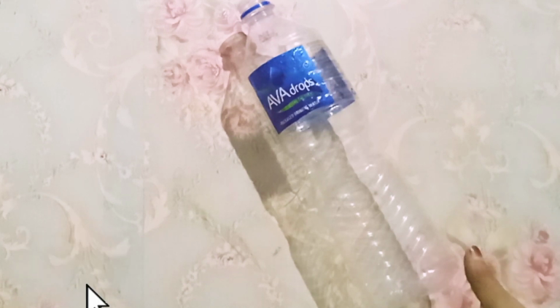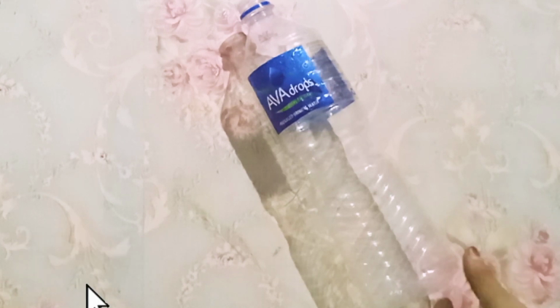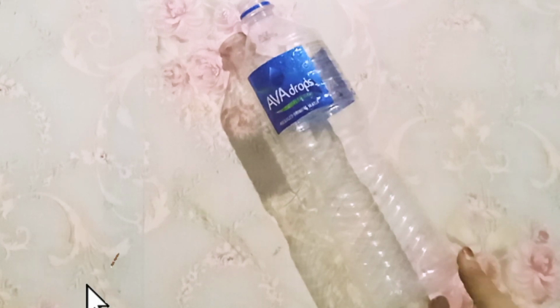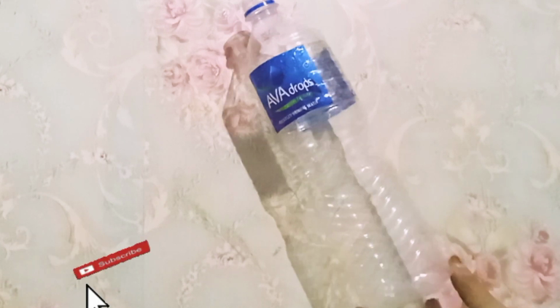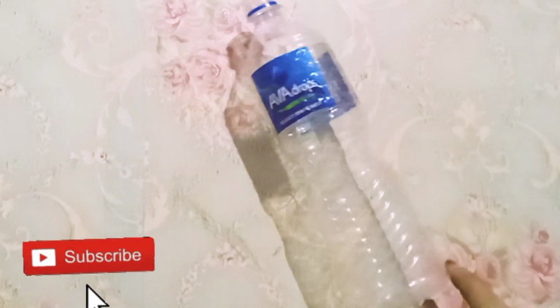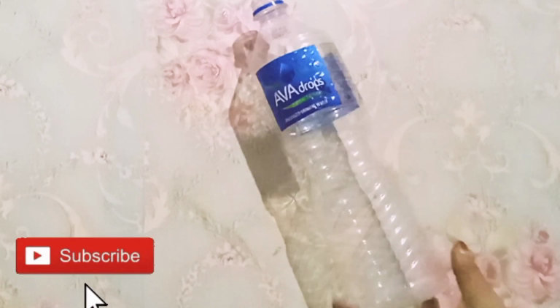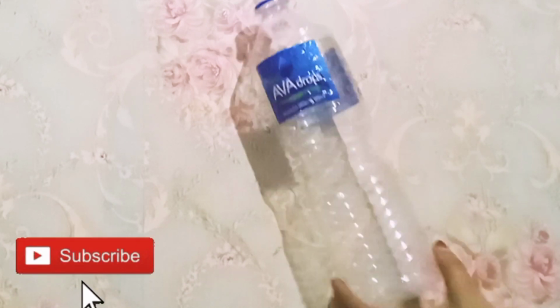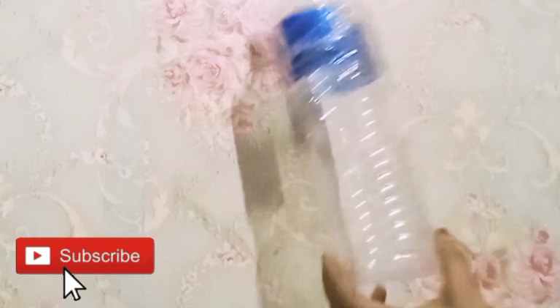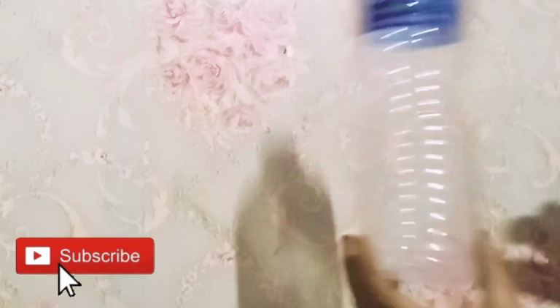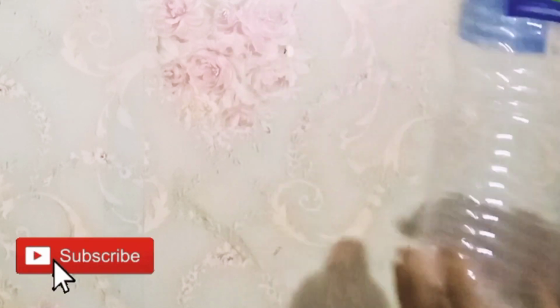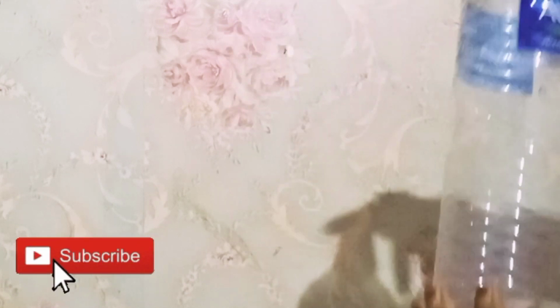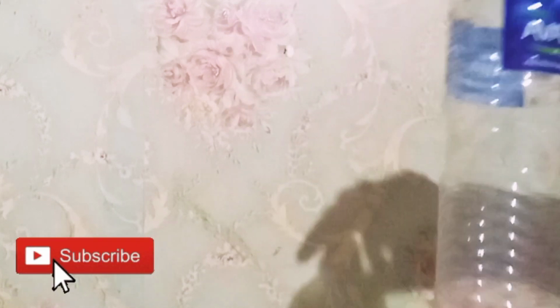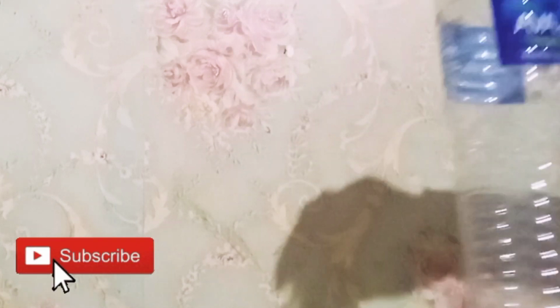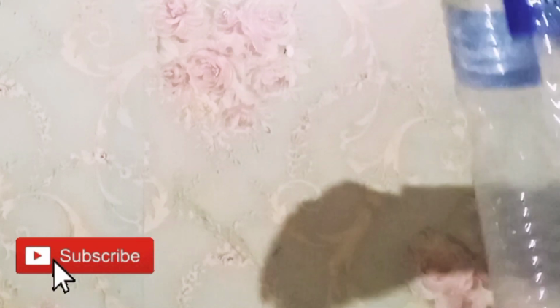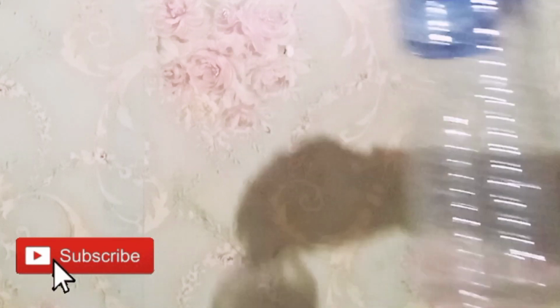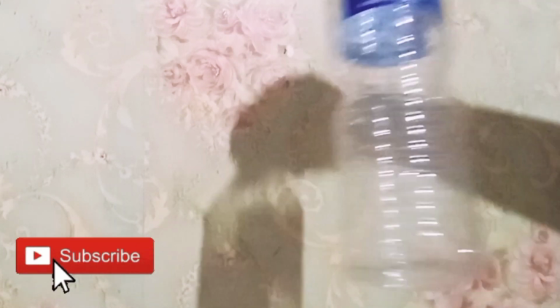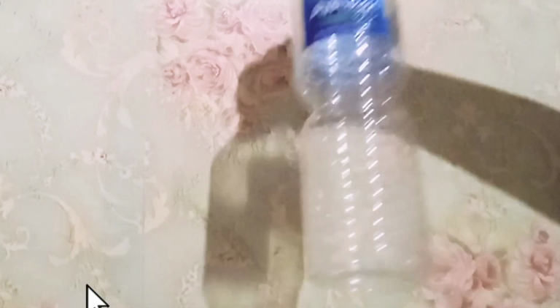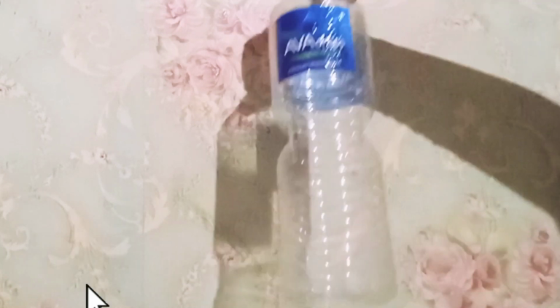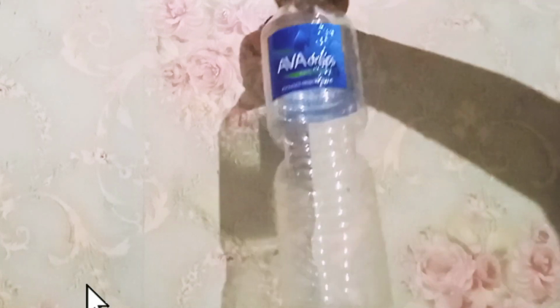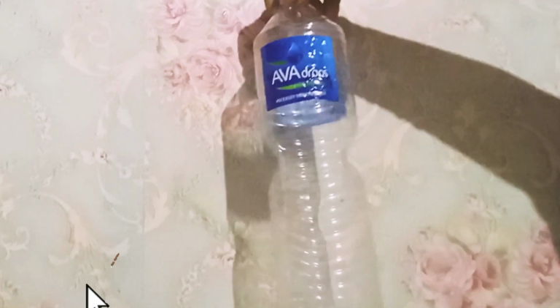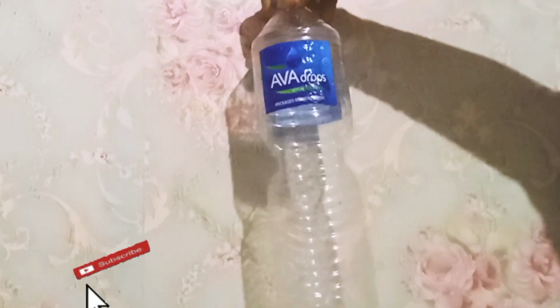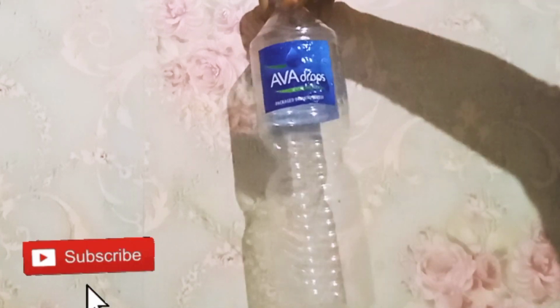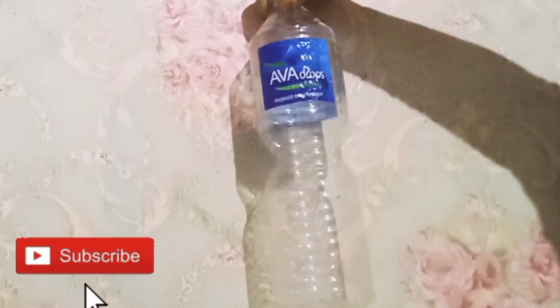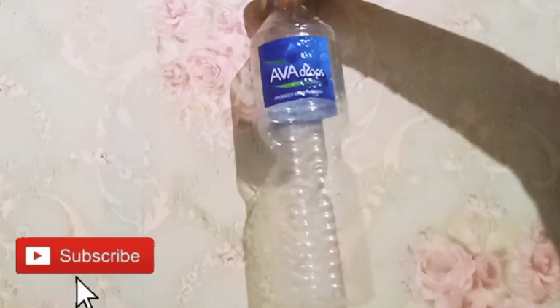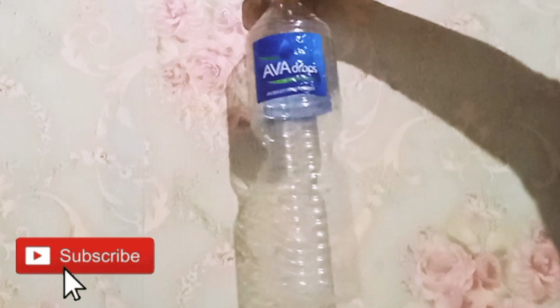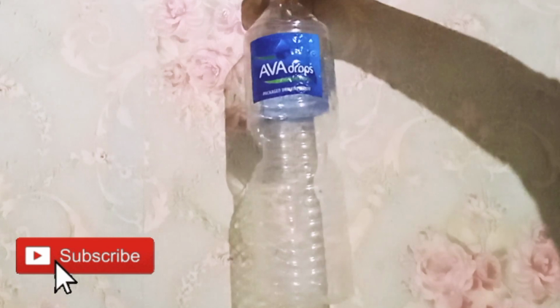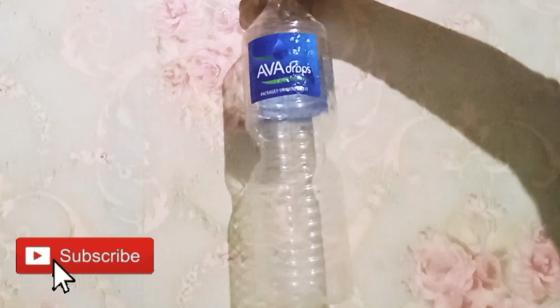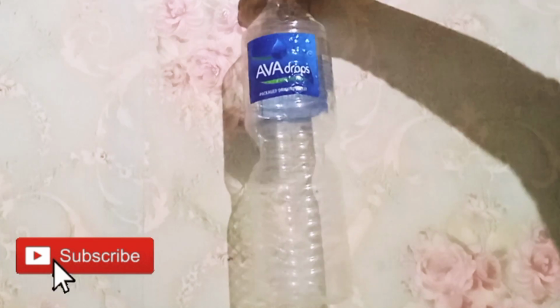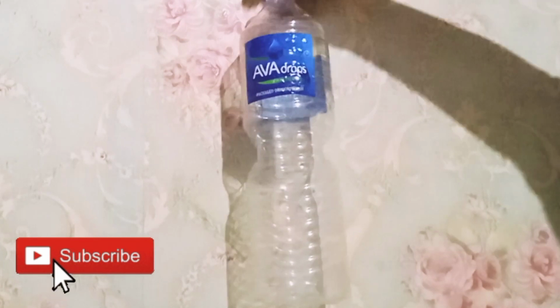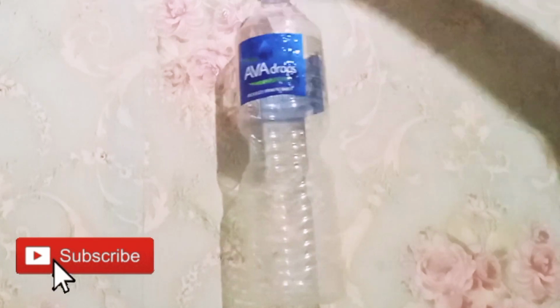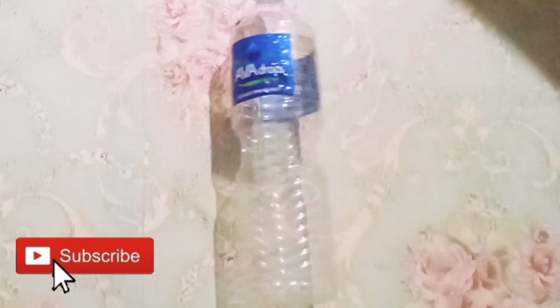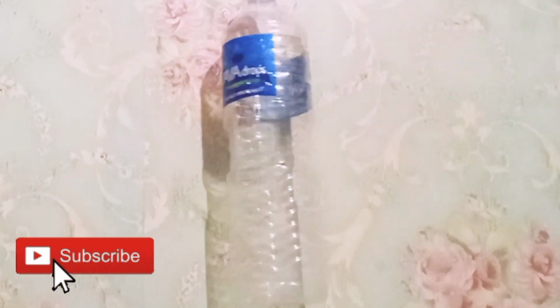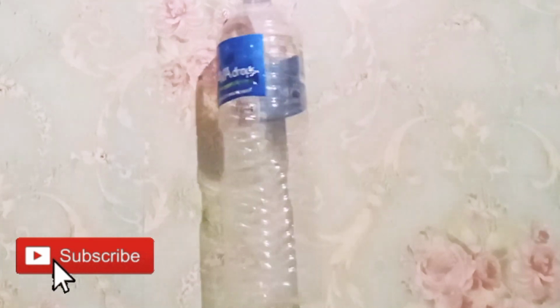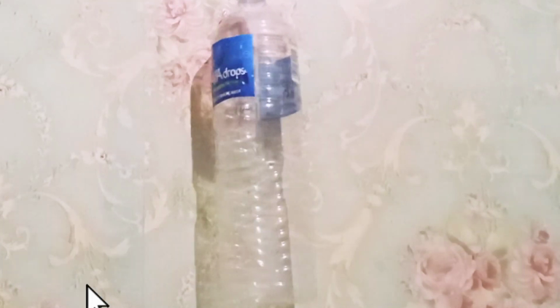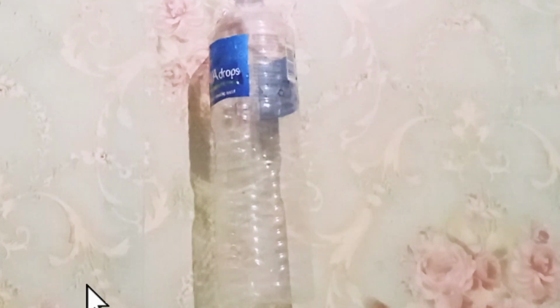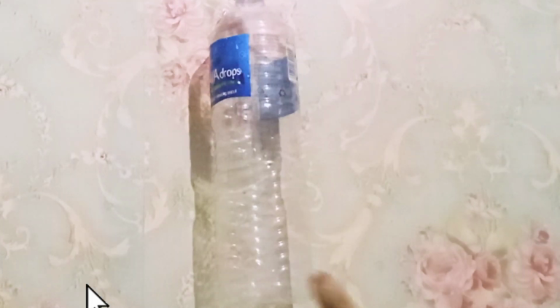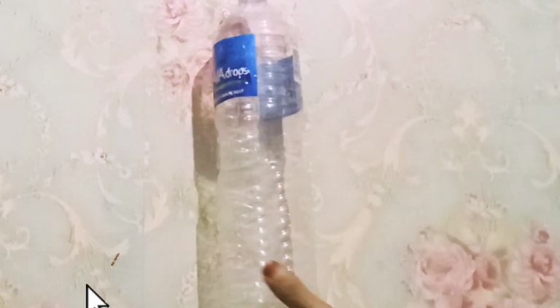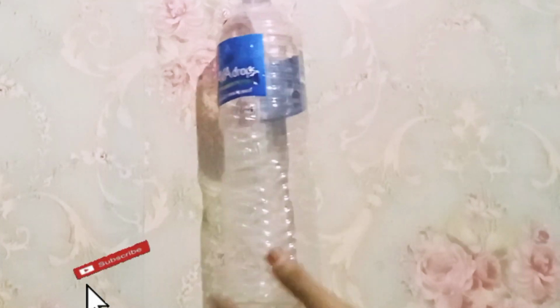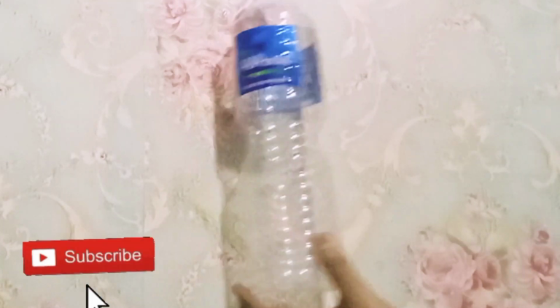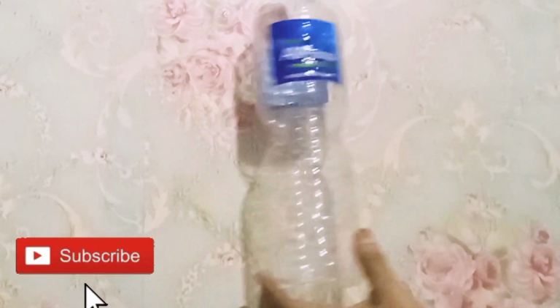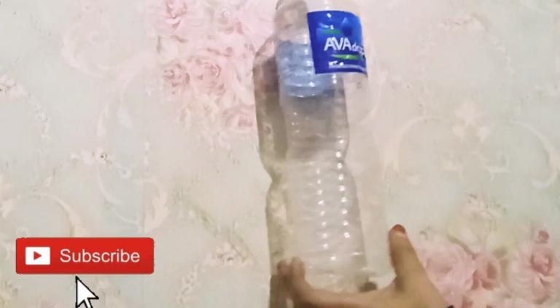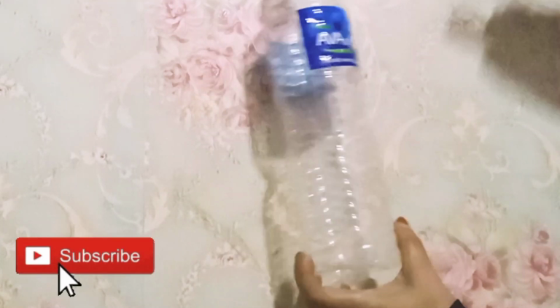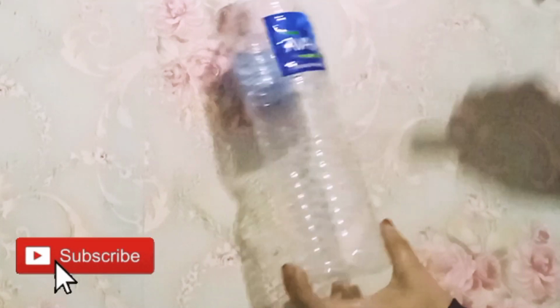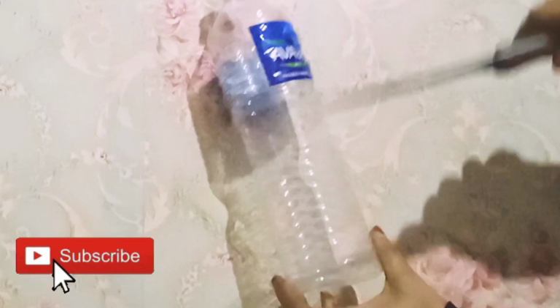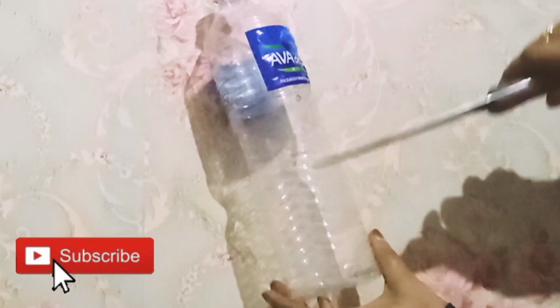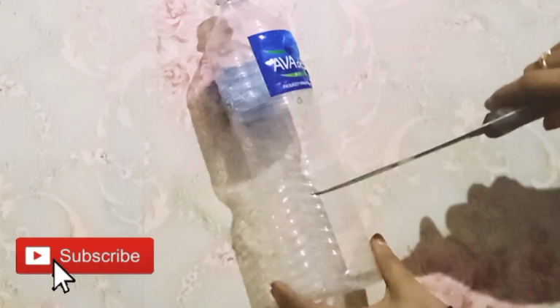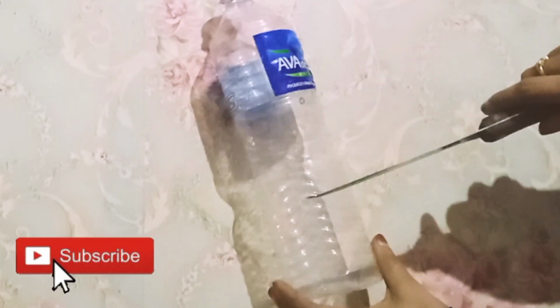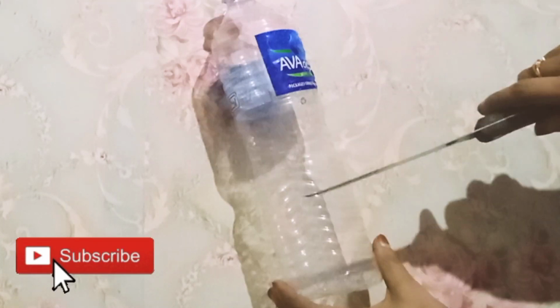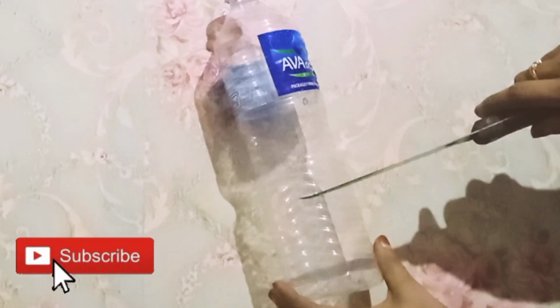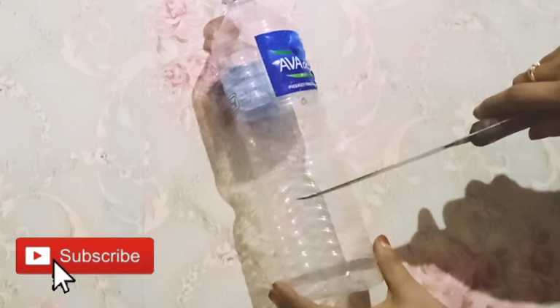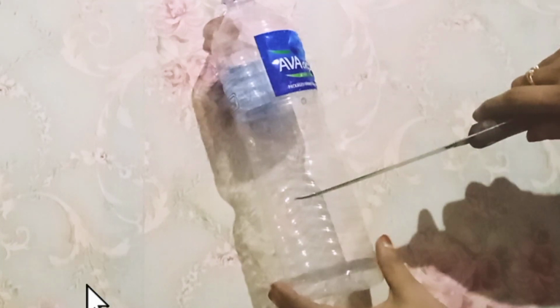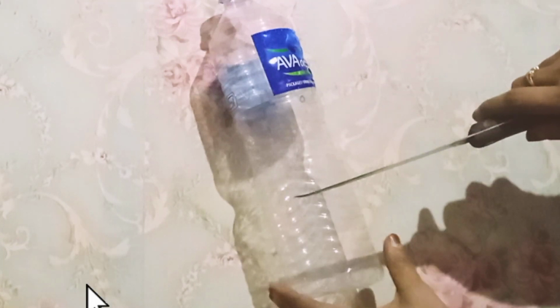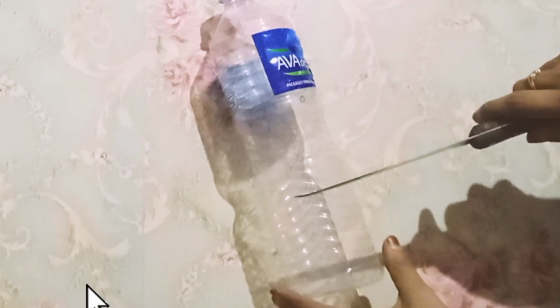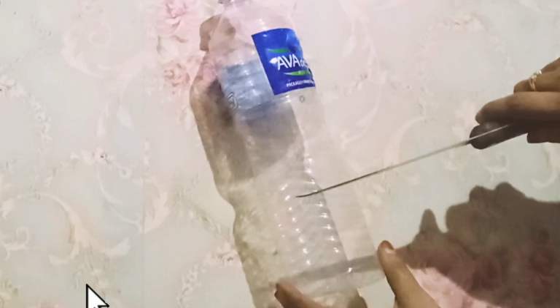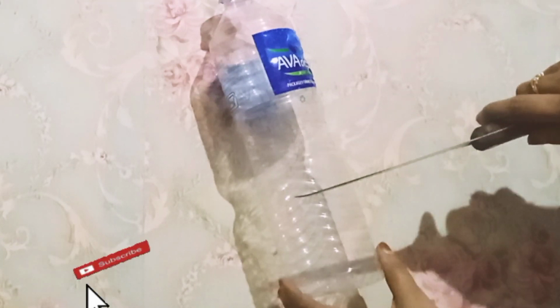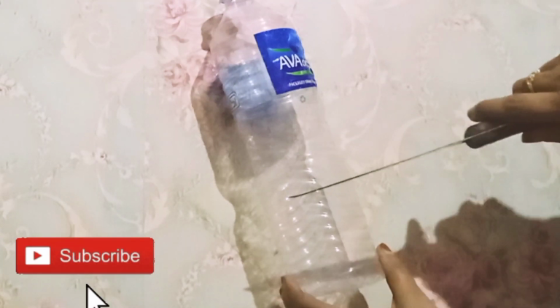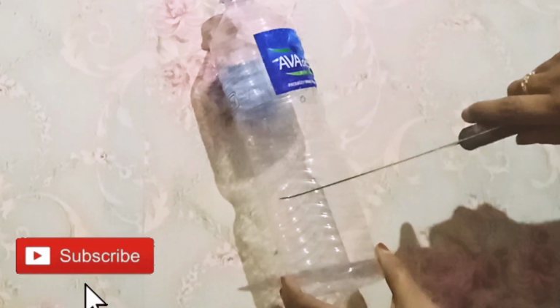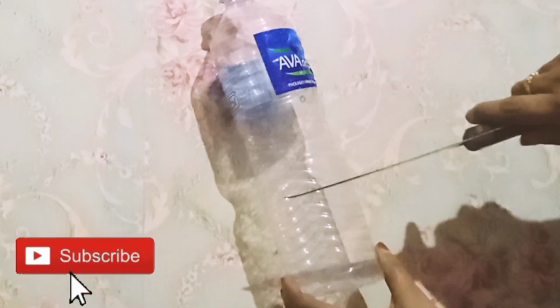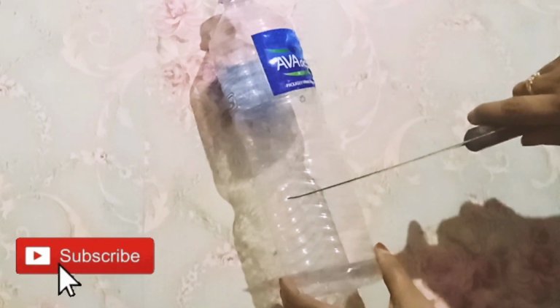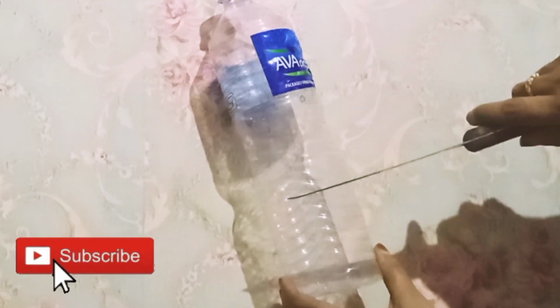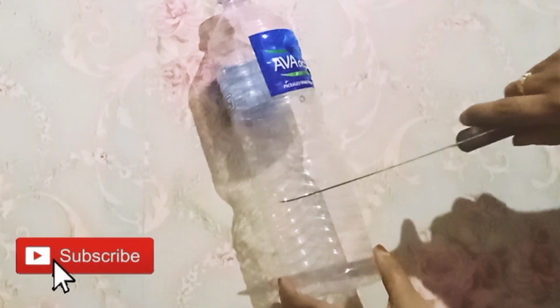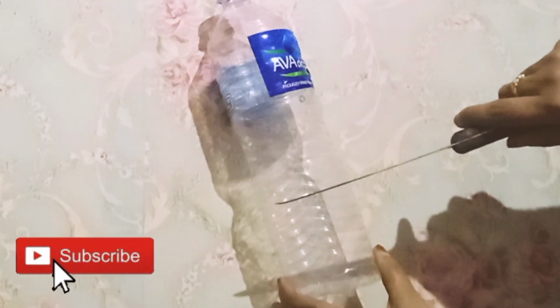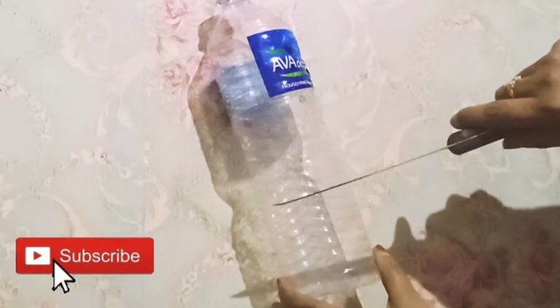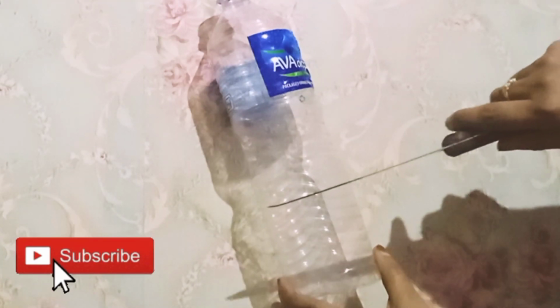This is a plastic bottle. Now you can see it.